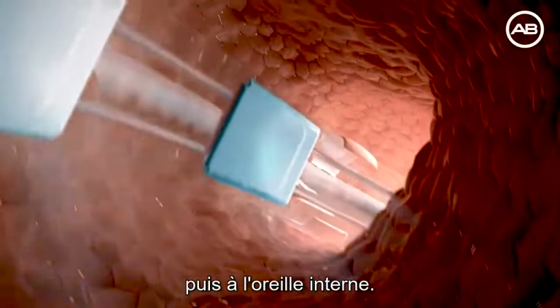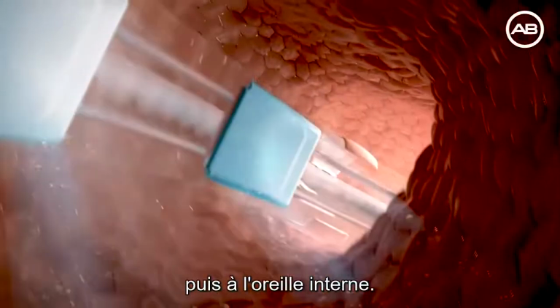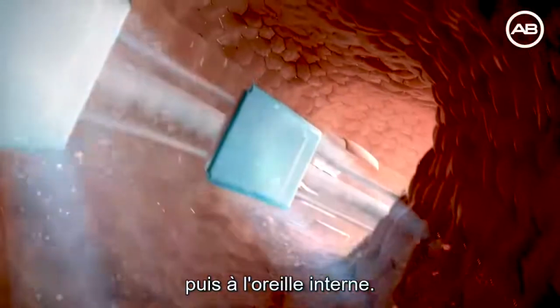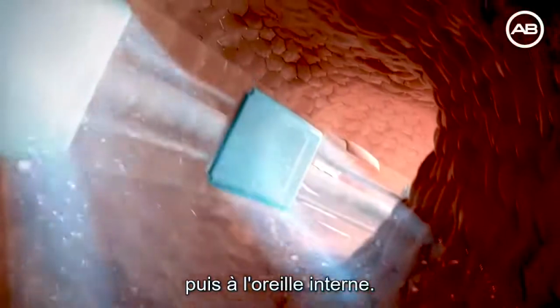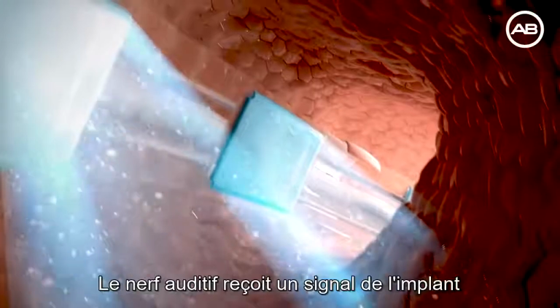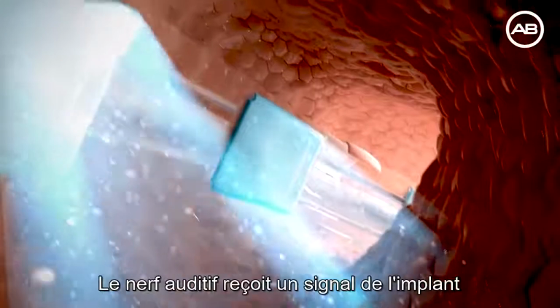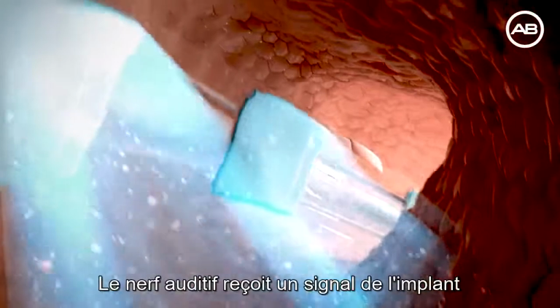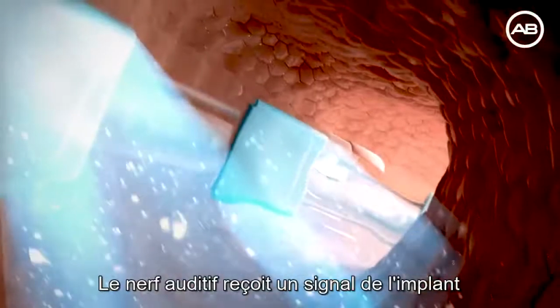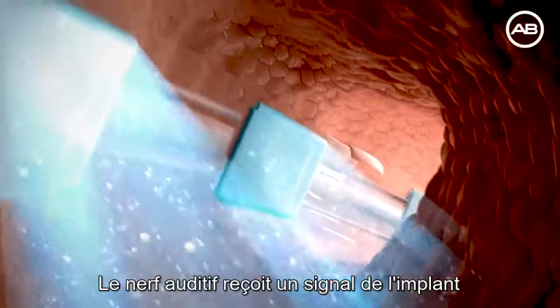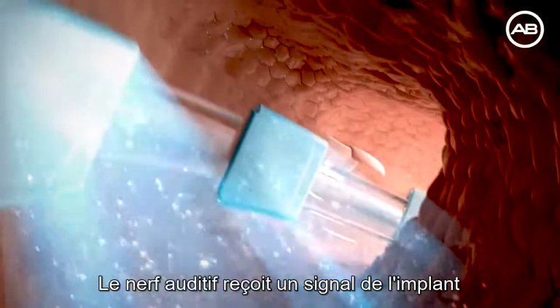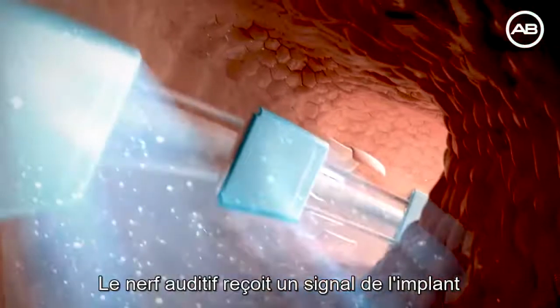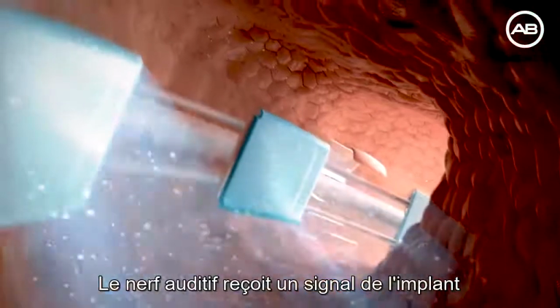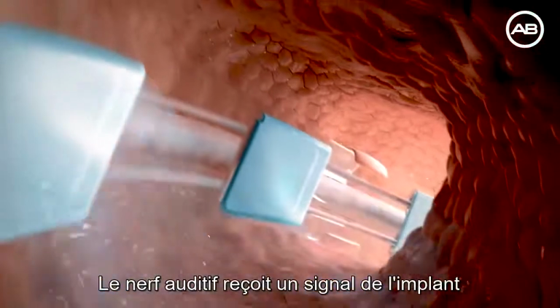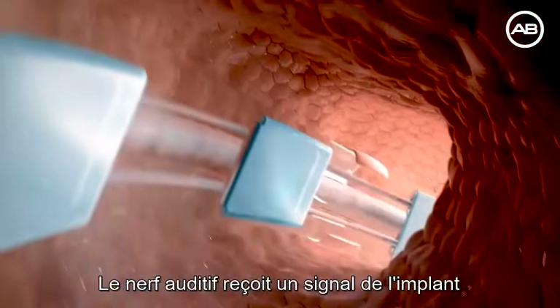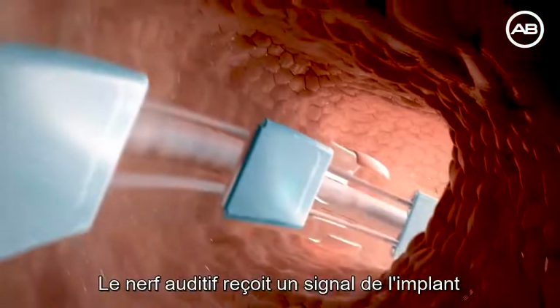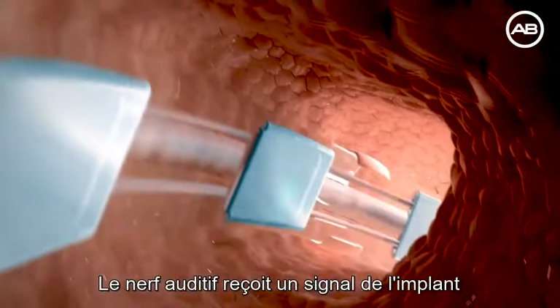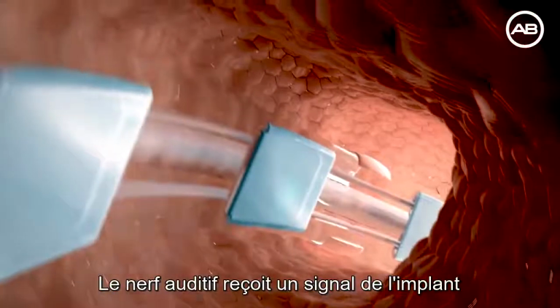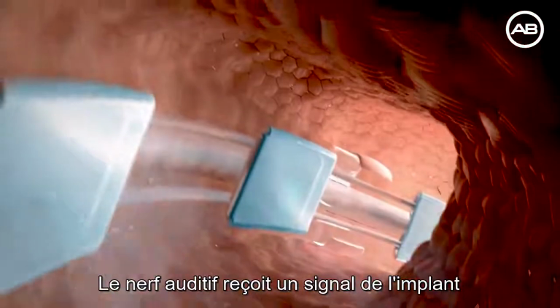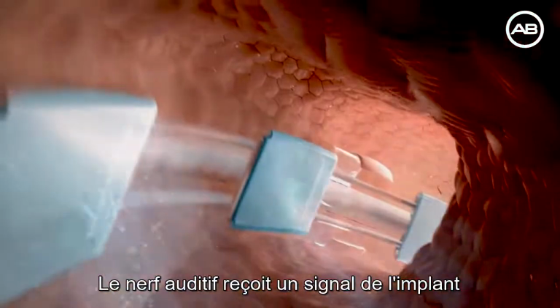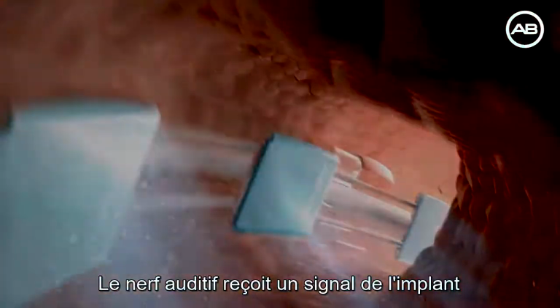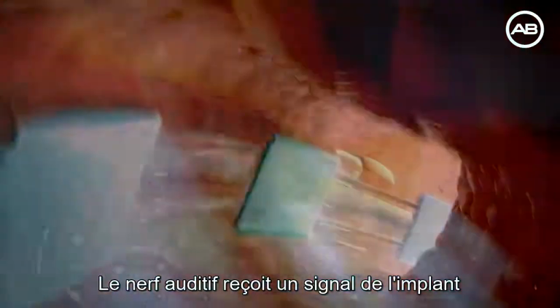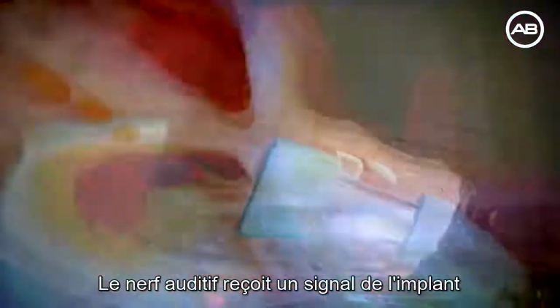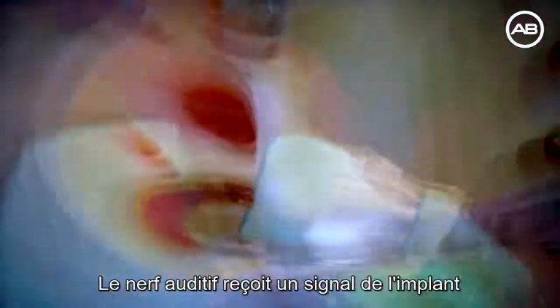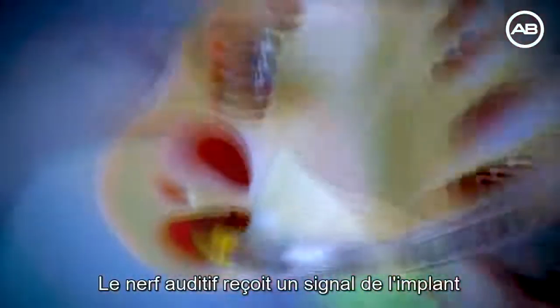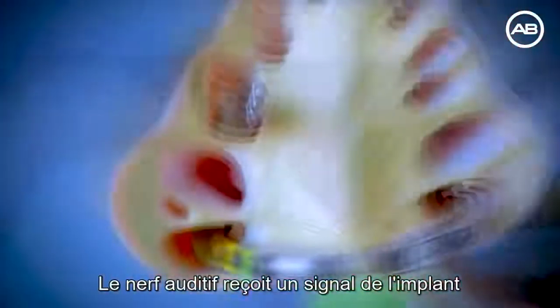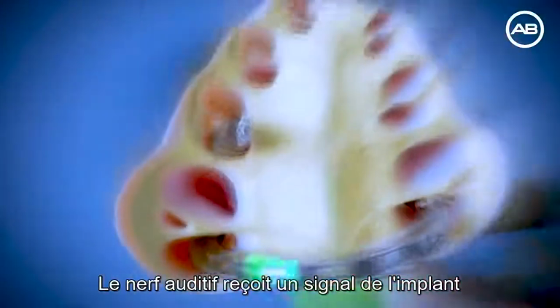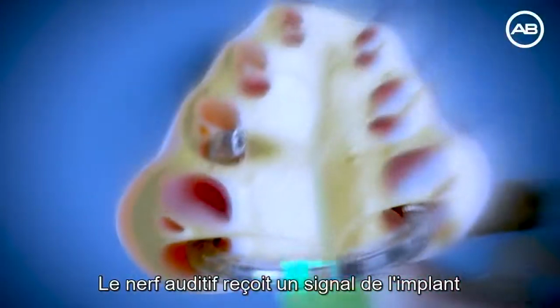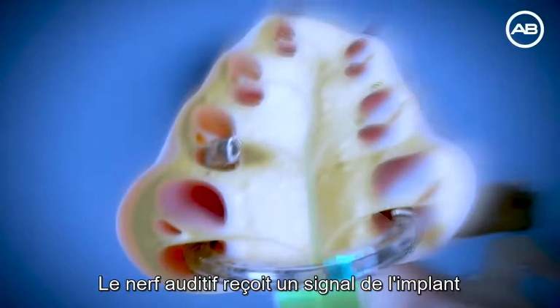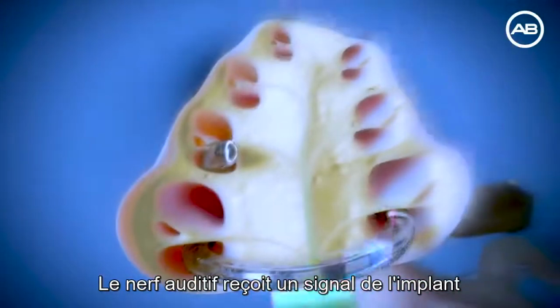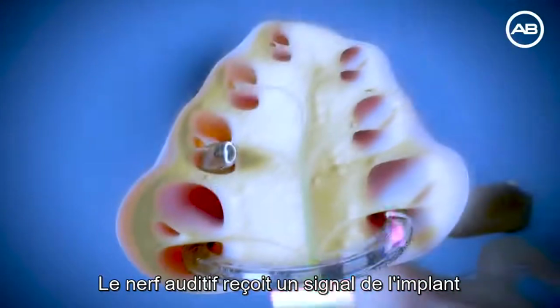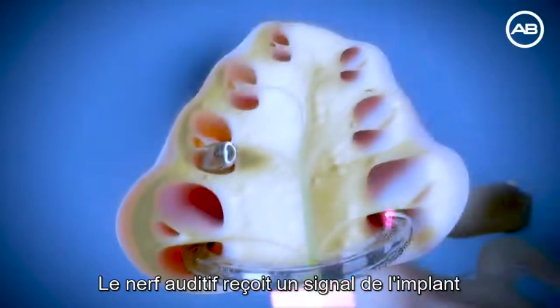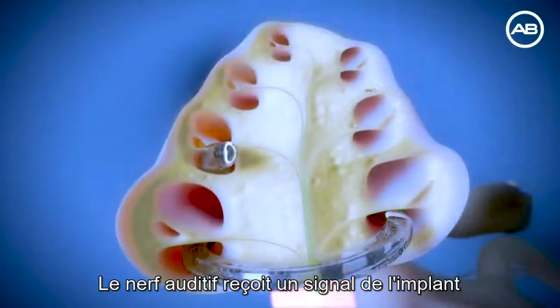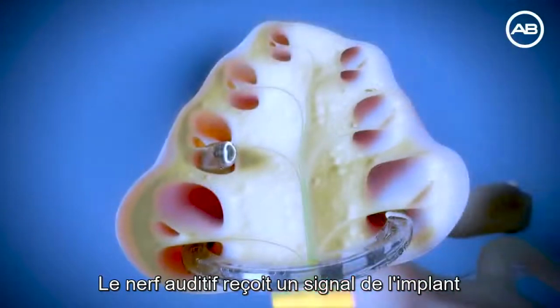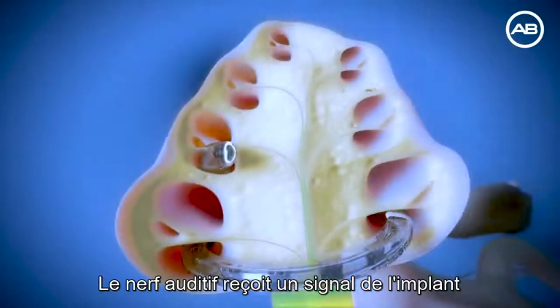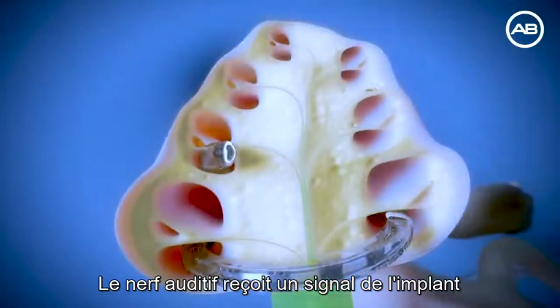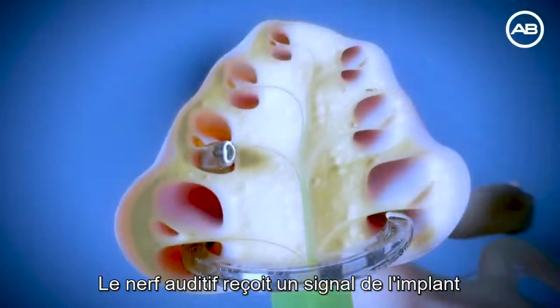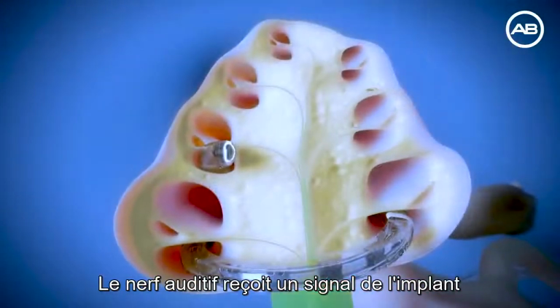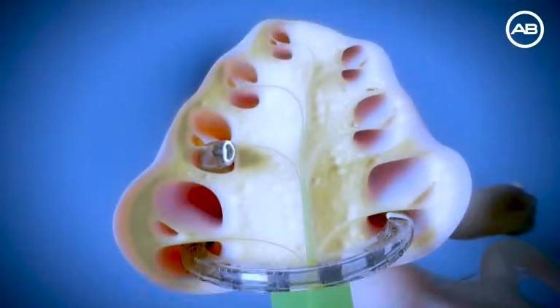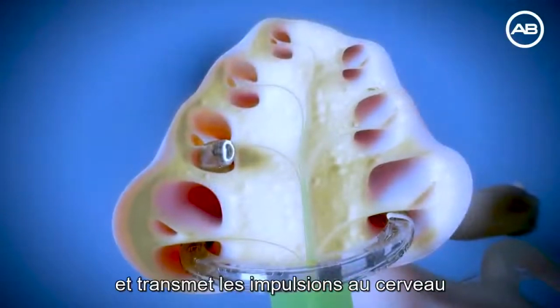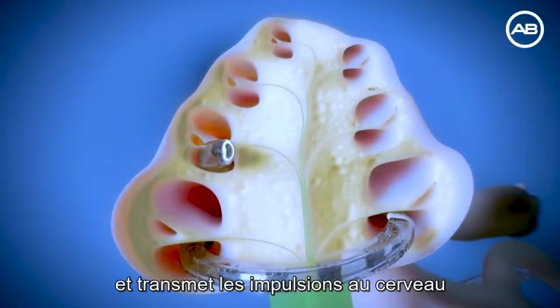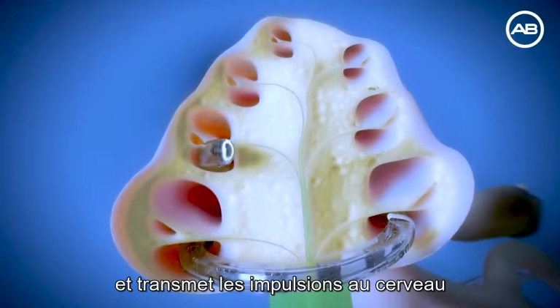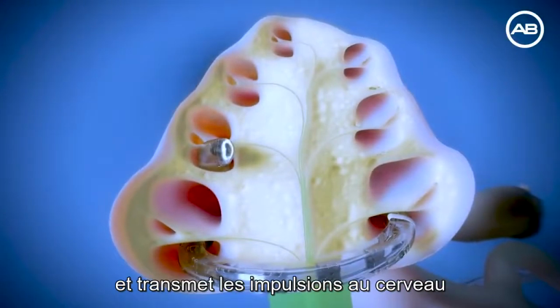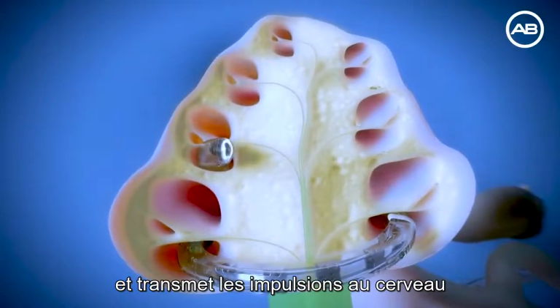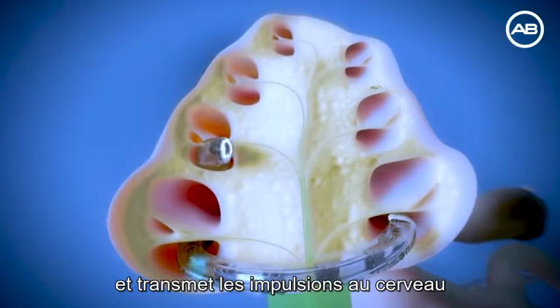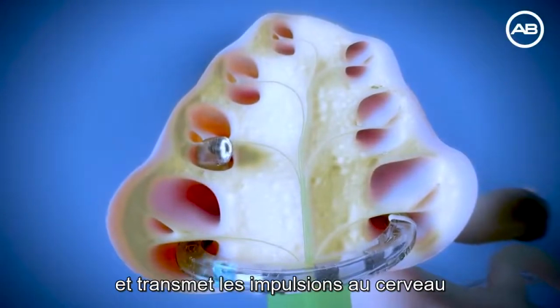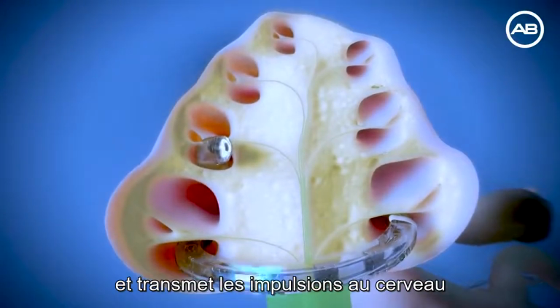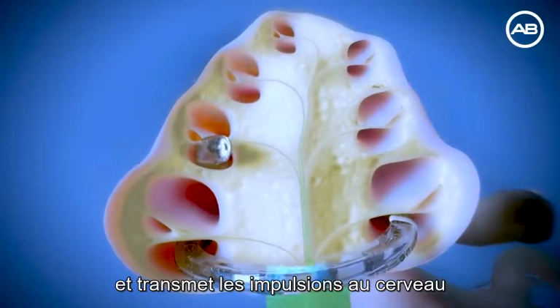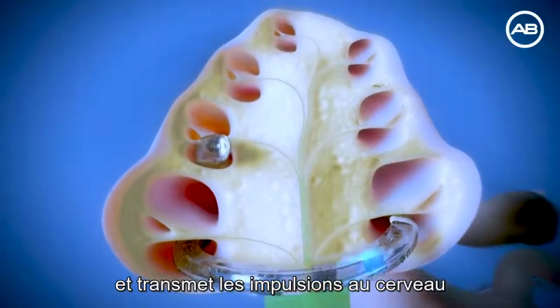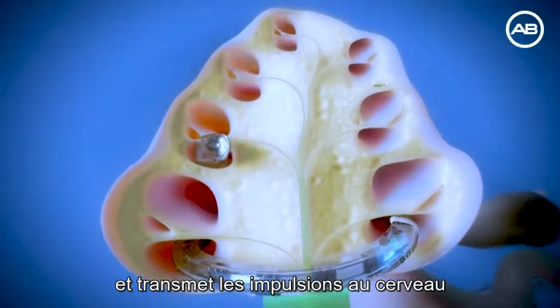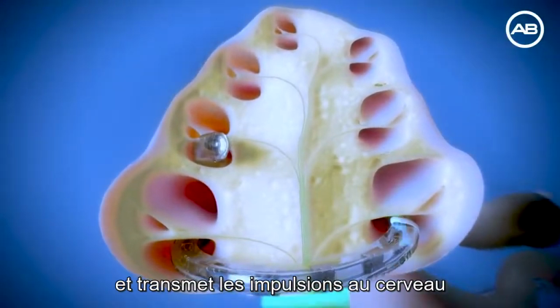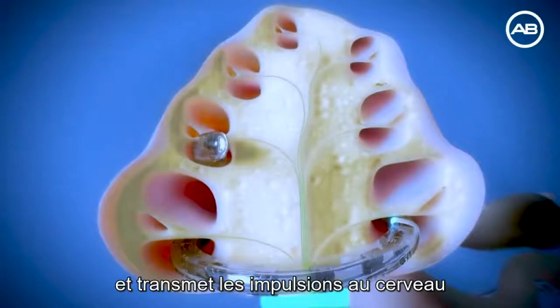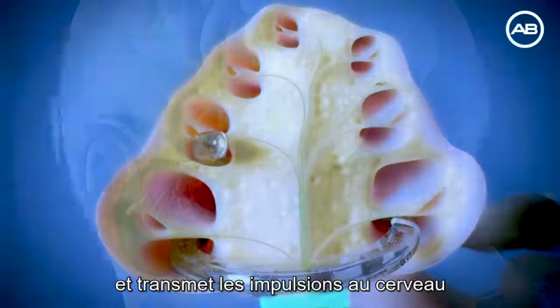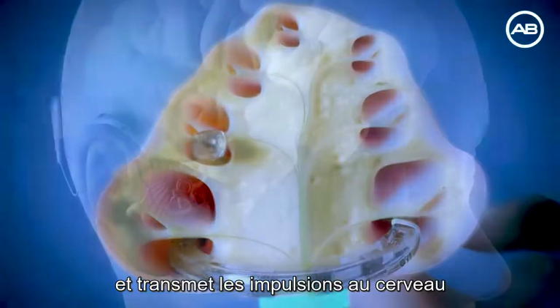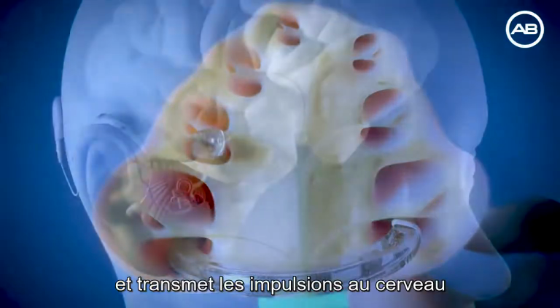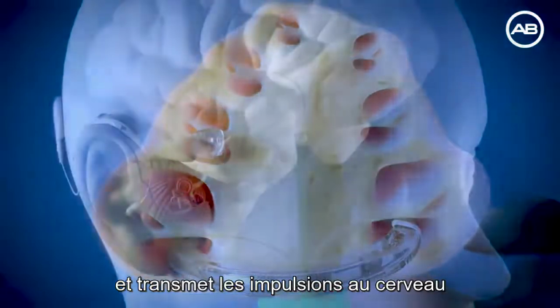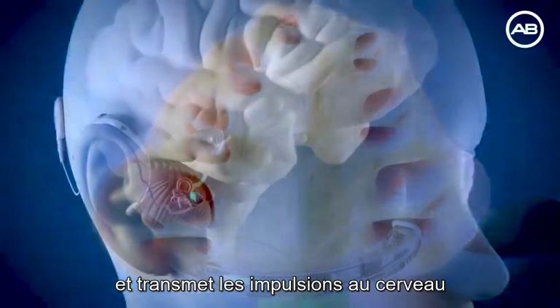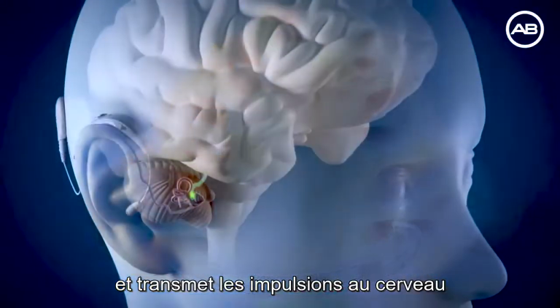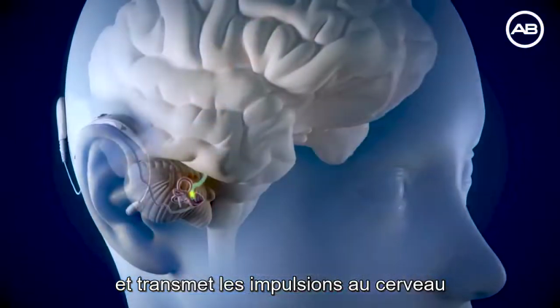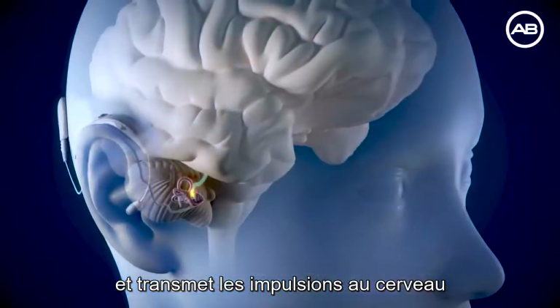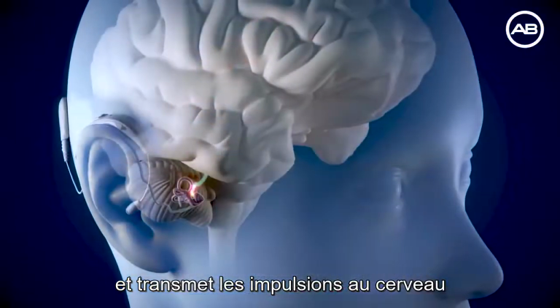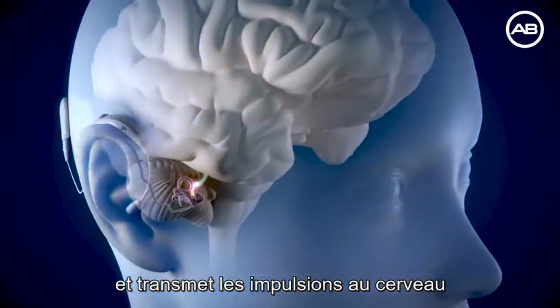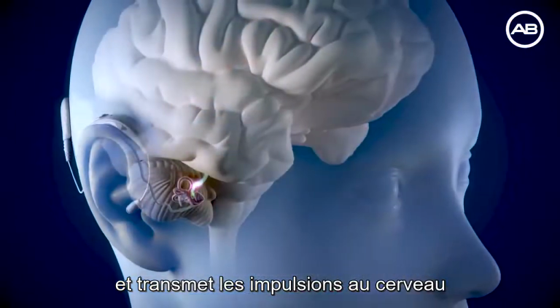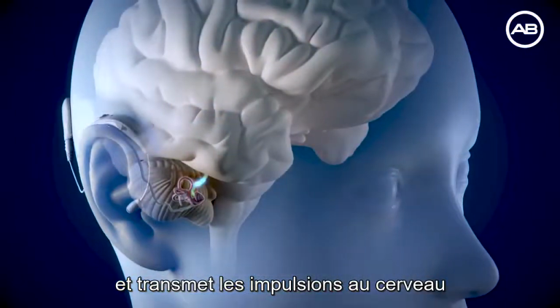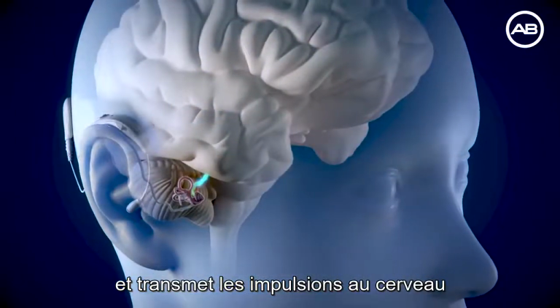The hearing nerve receives signals from the implant and sends impulses to the brain, which are interpreted as sound.